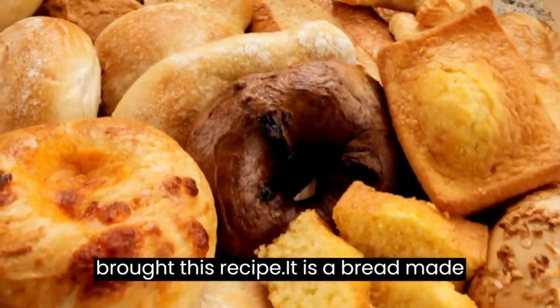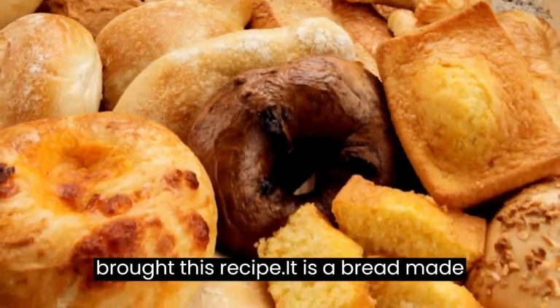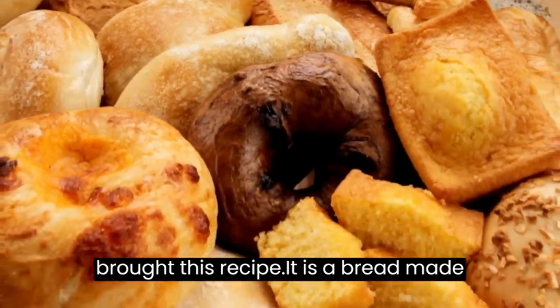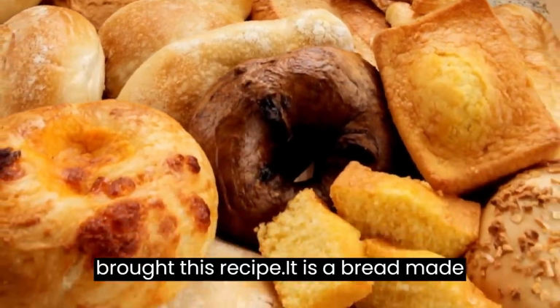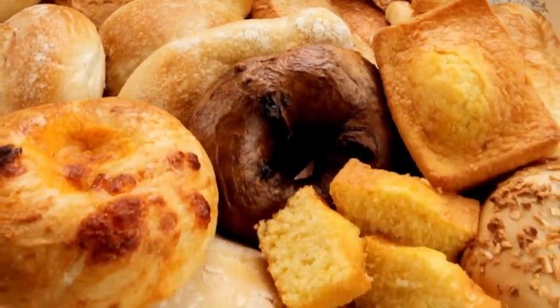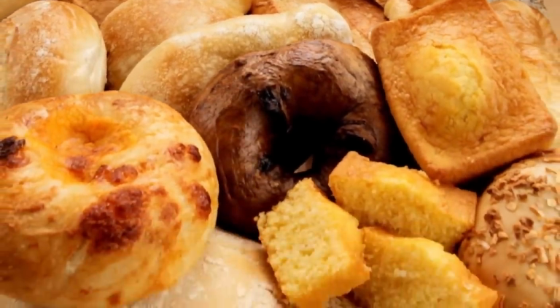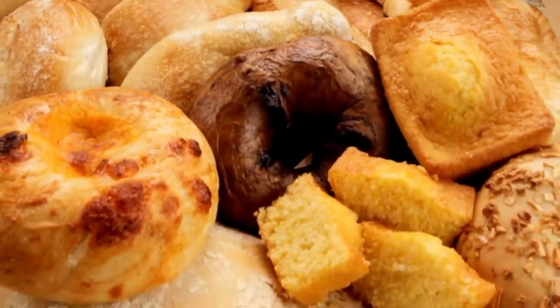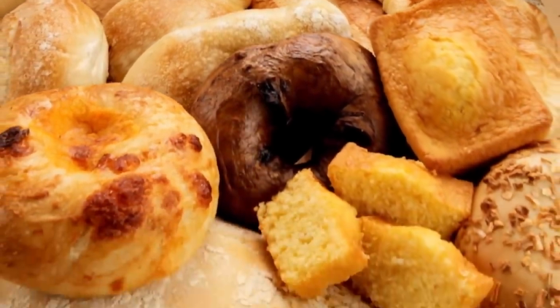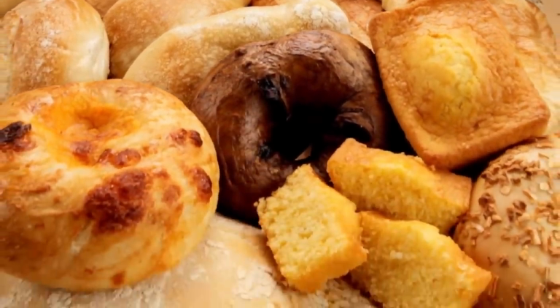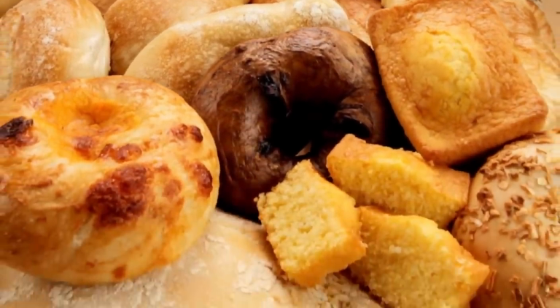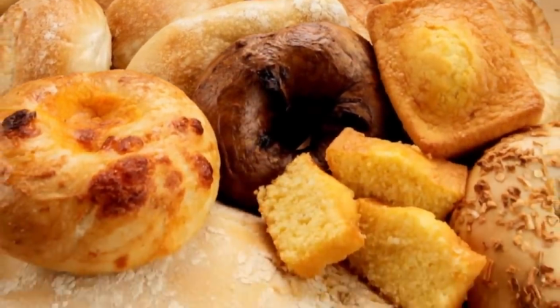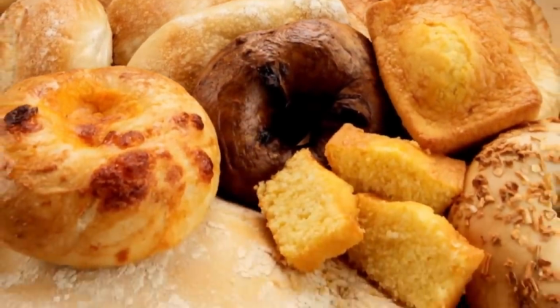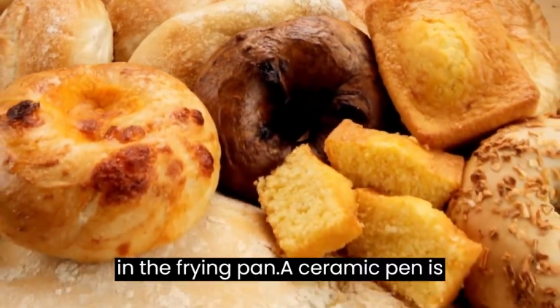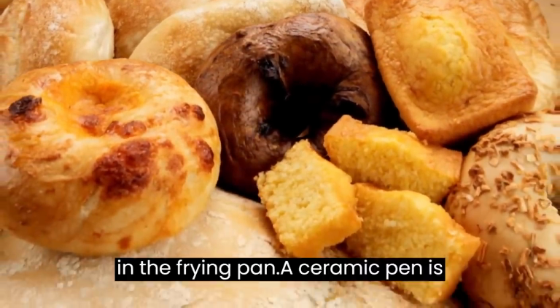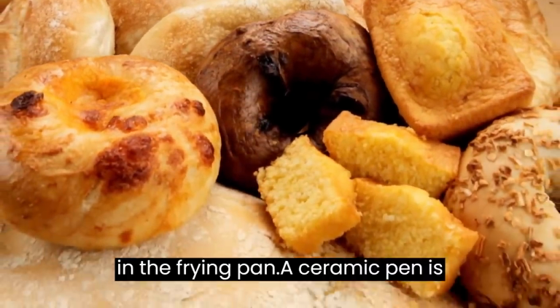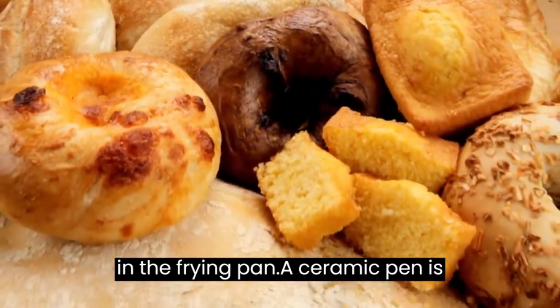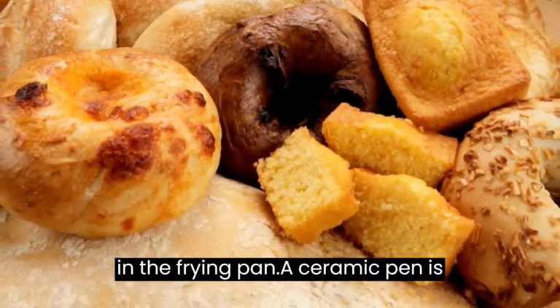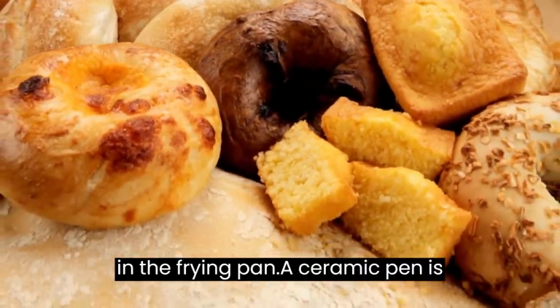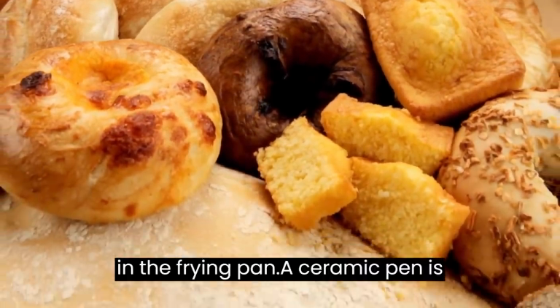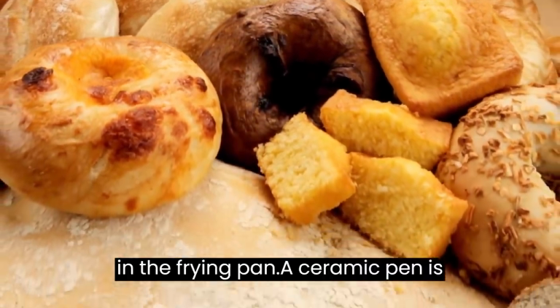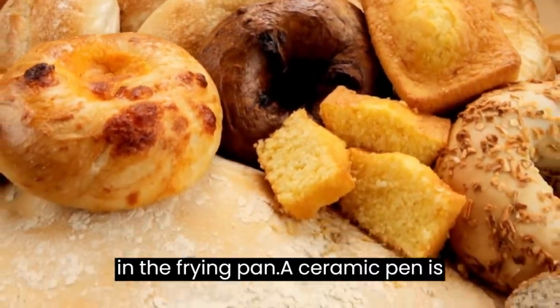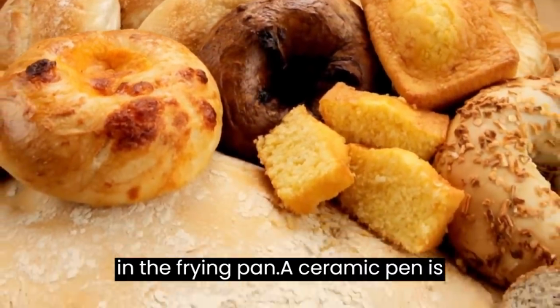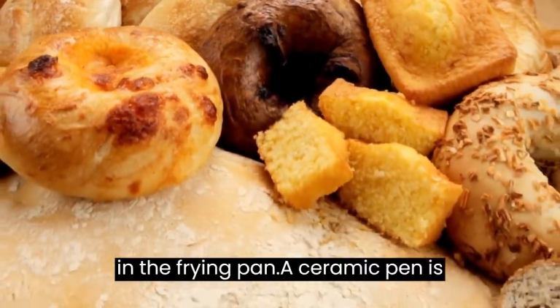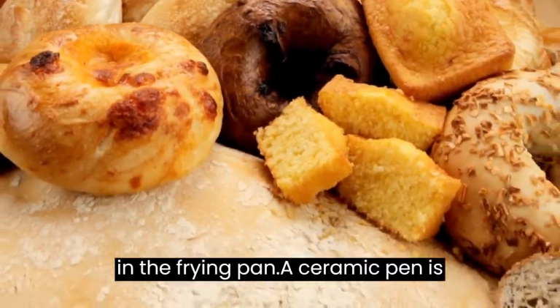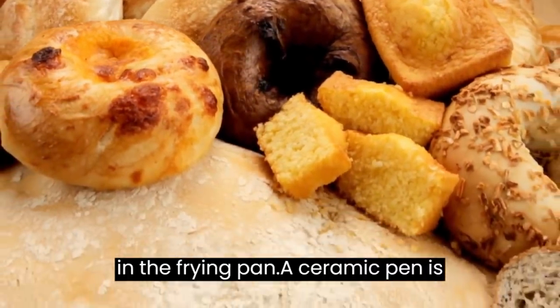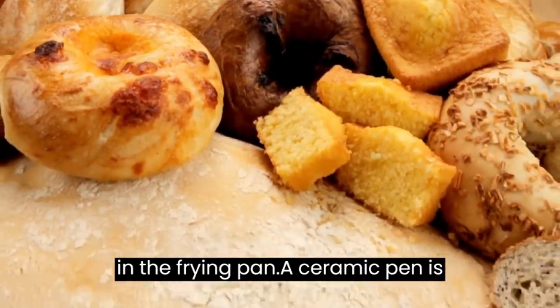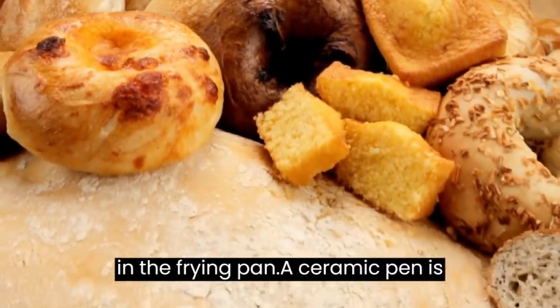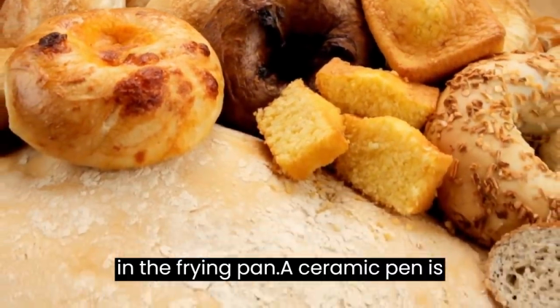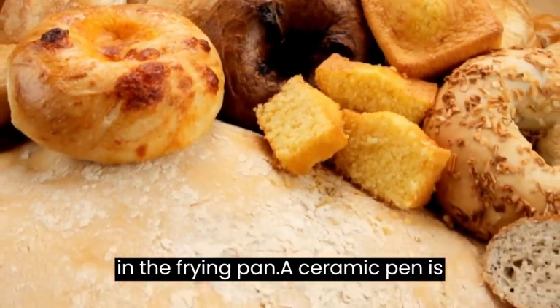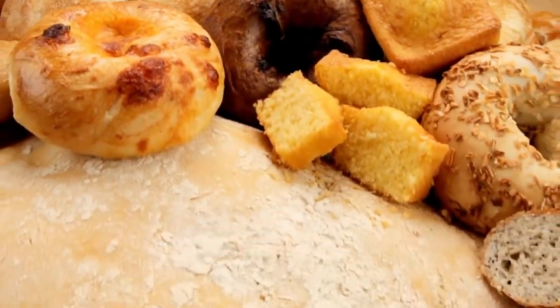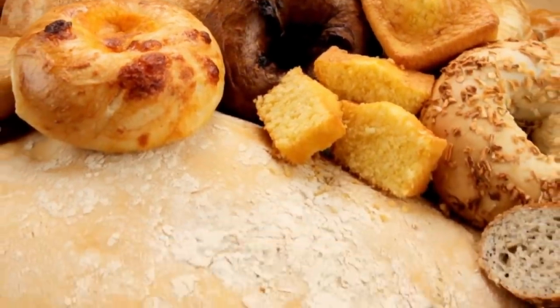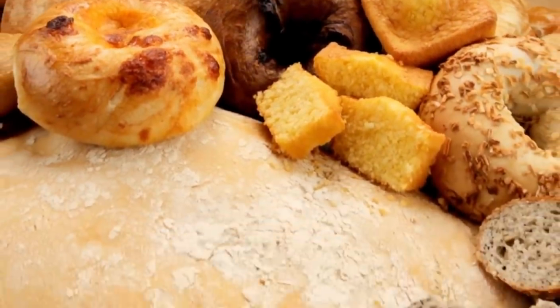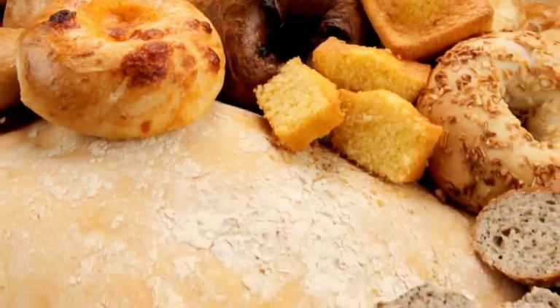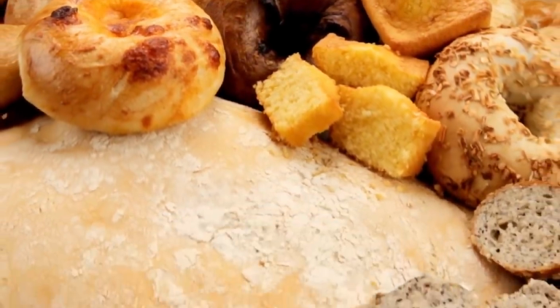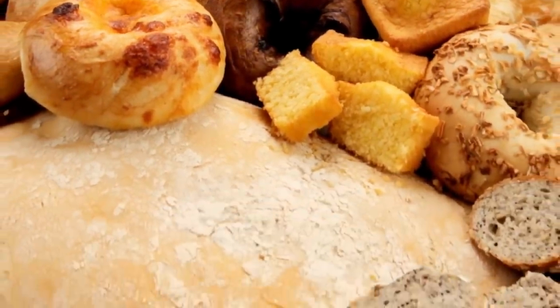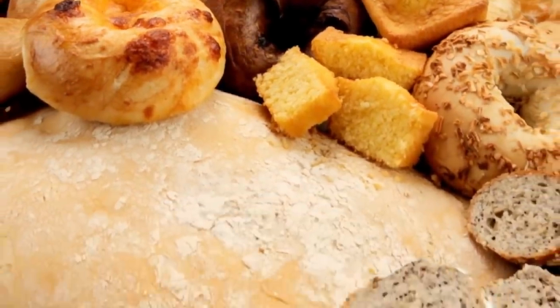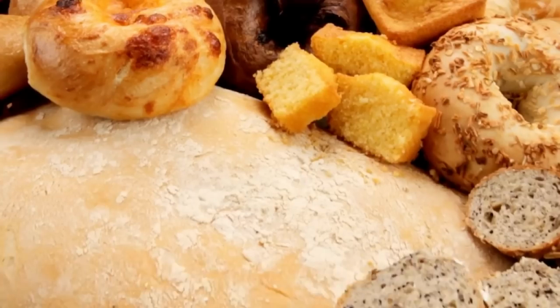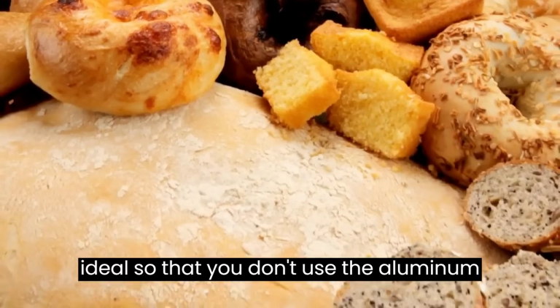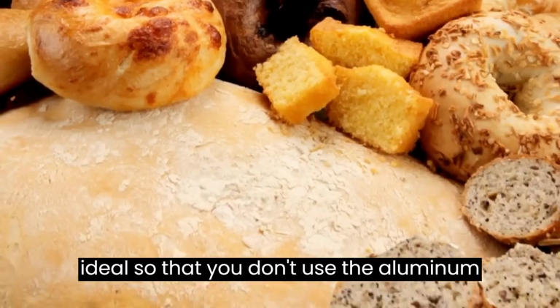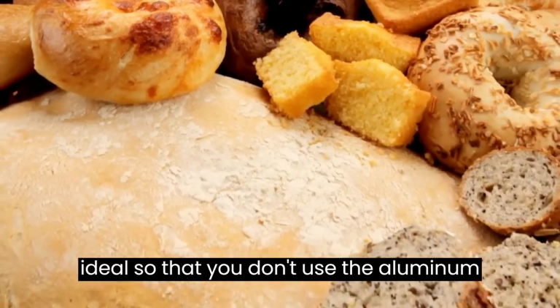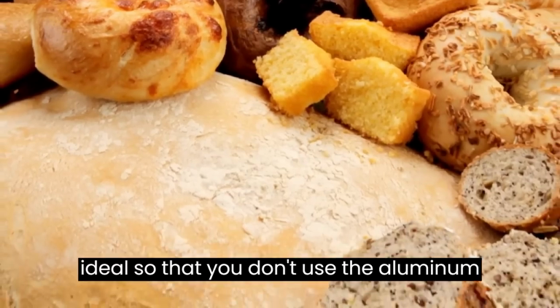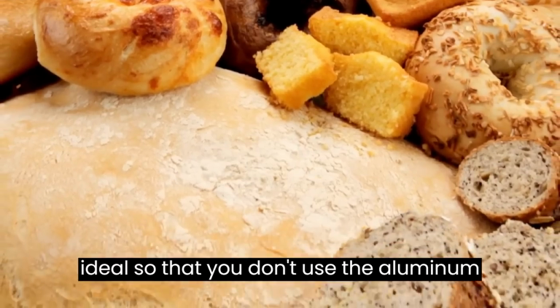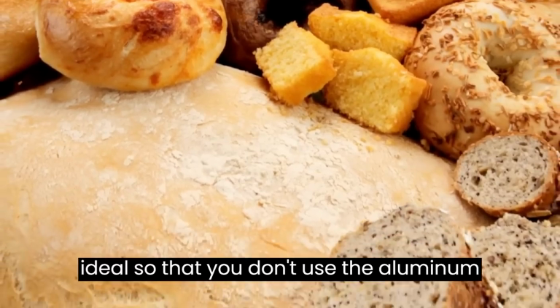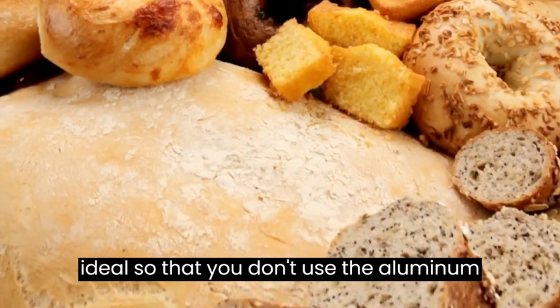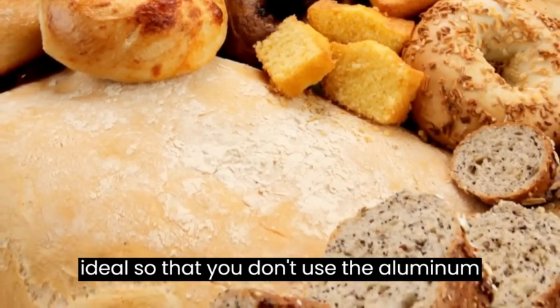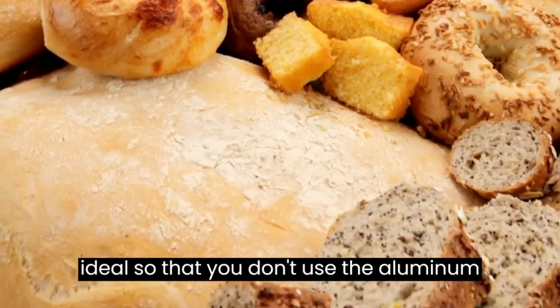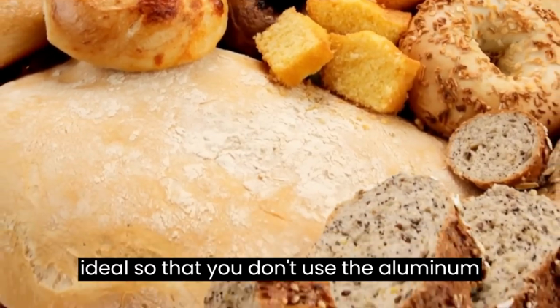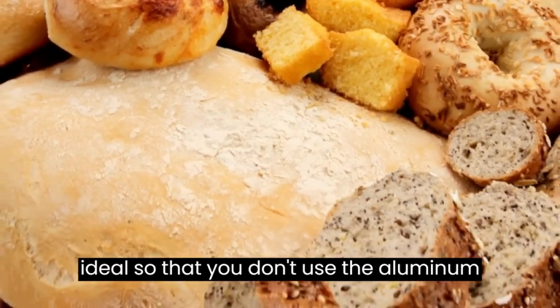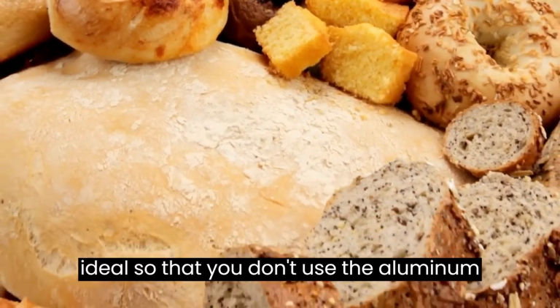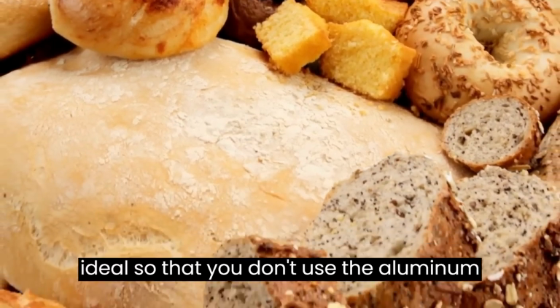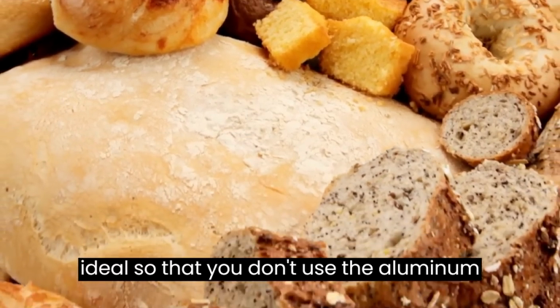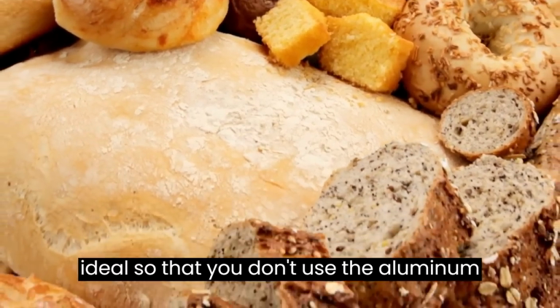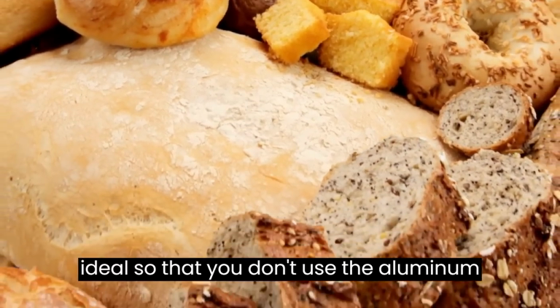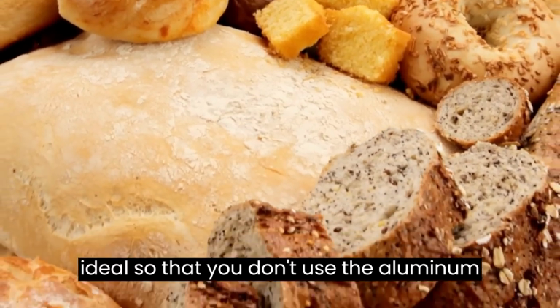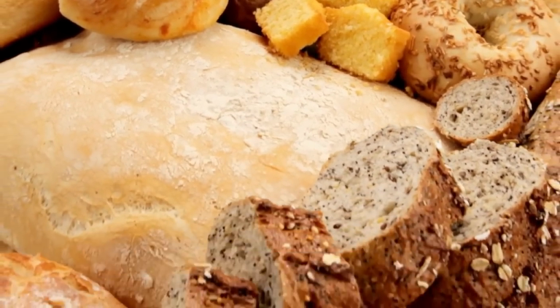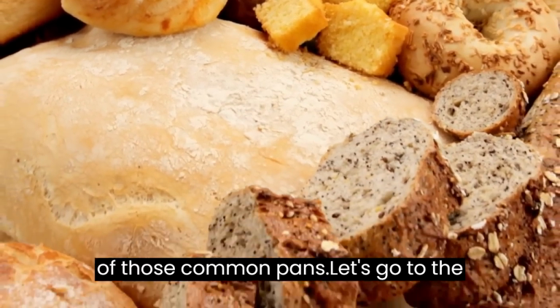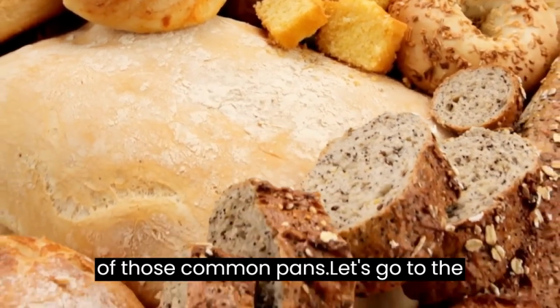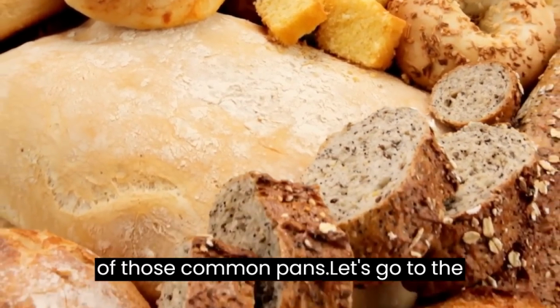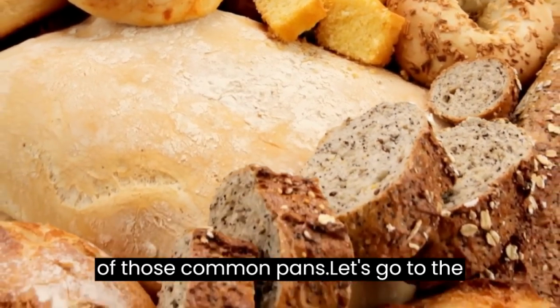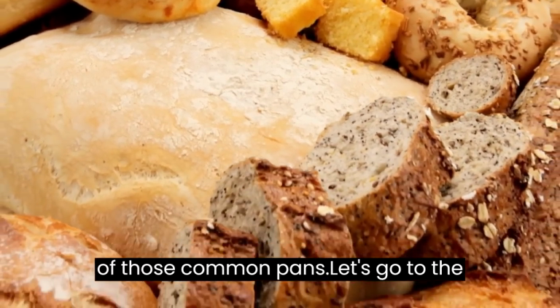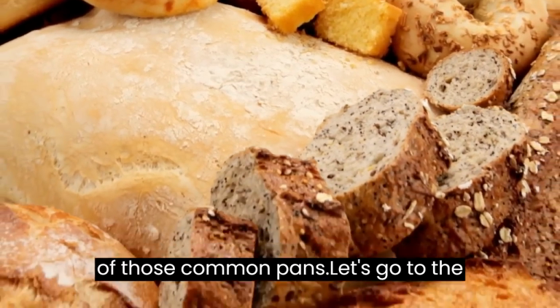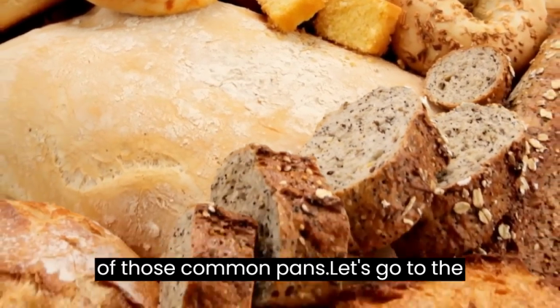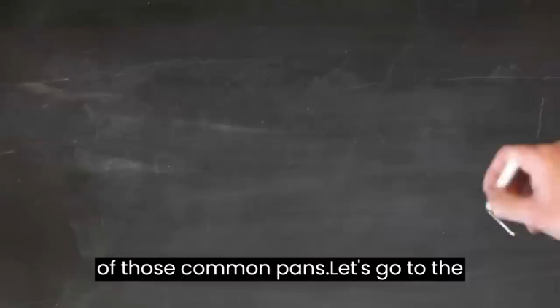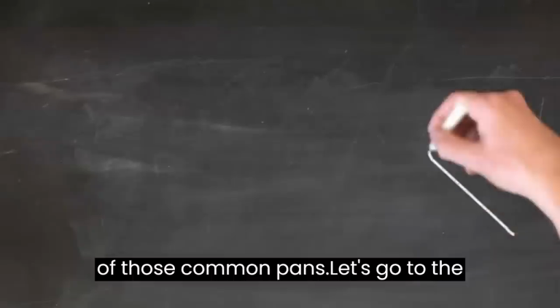It is a bread made in the frying pan. A ceramic pan is ideal, so that you don't use the aluminum of those common pans.